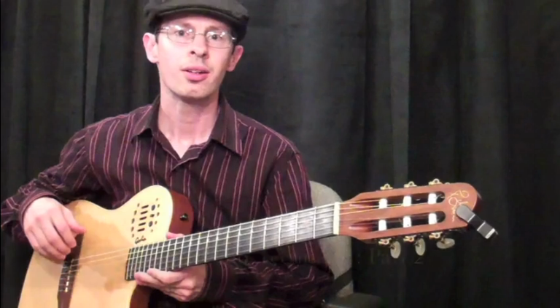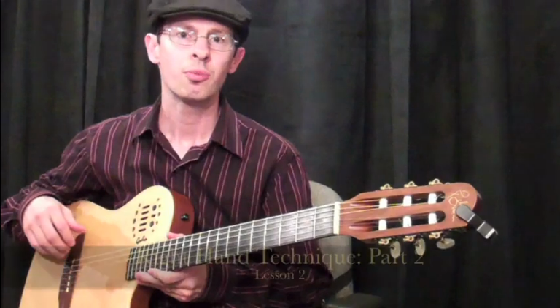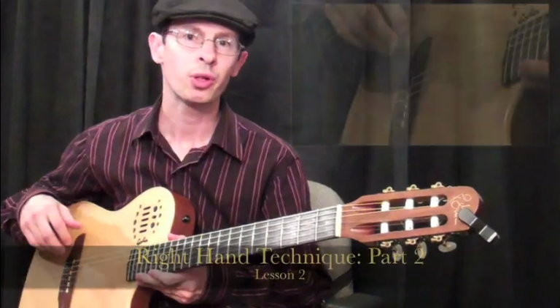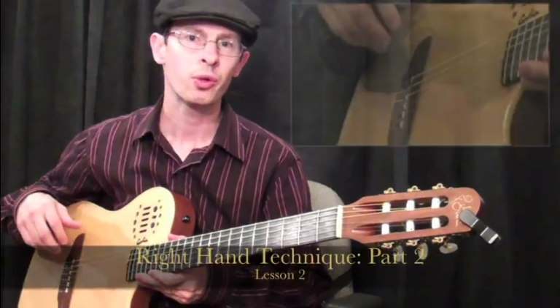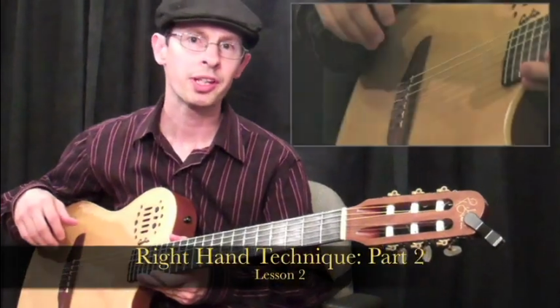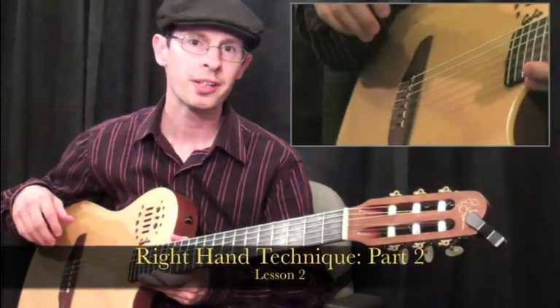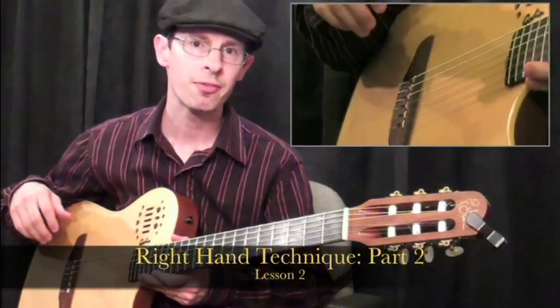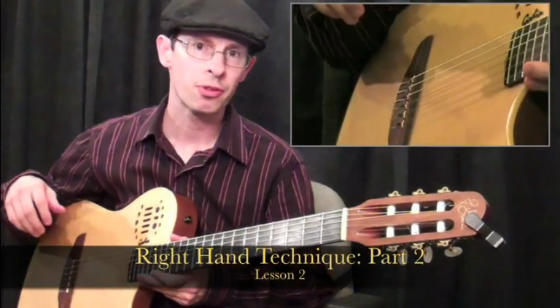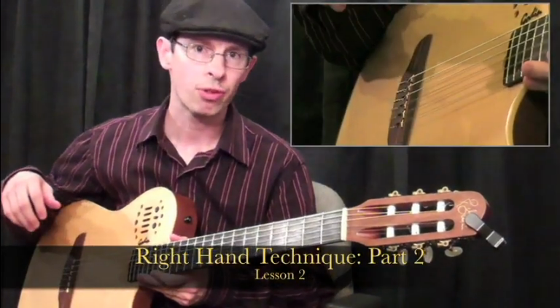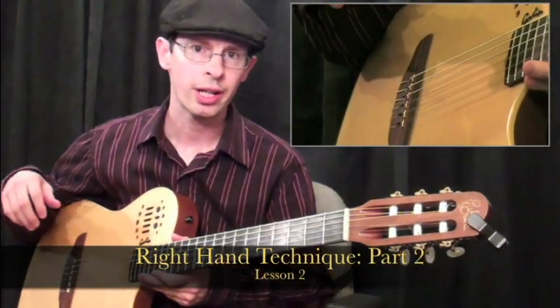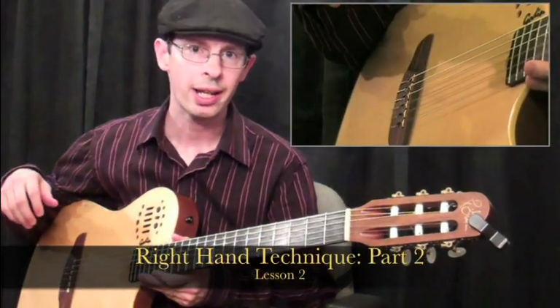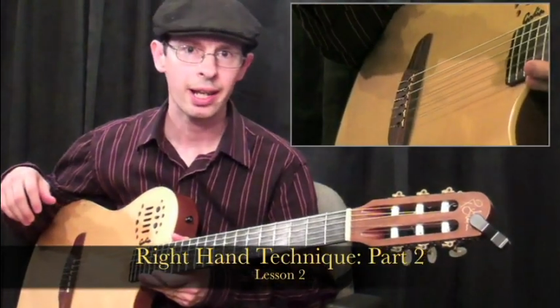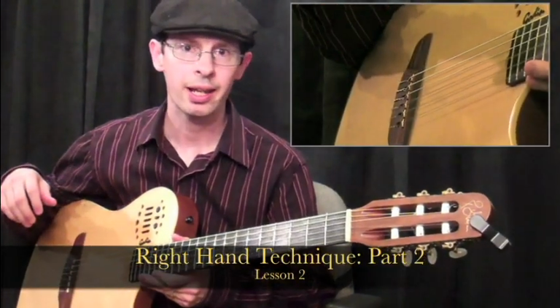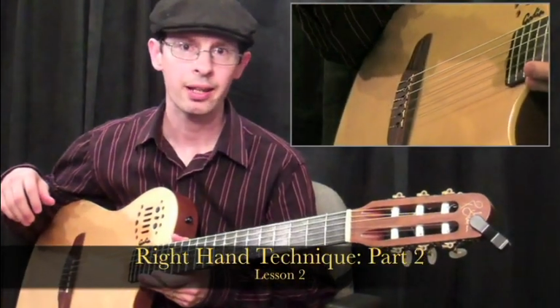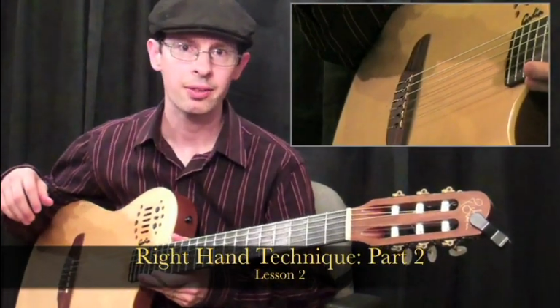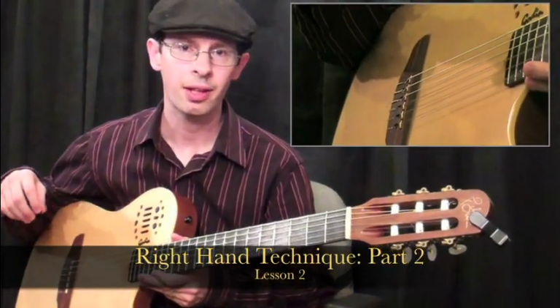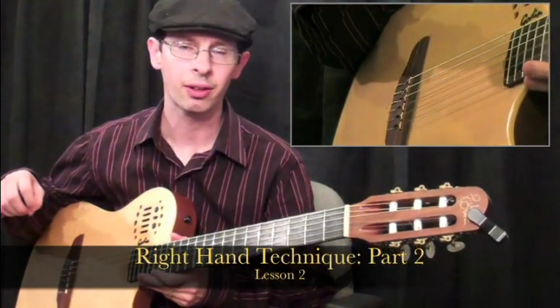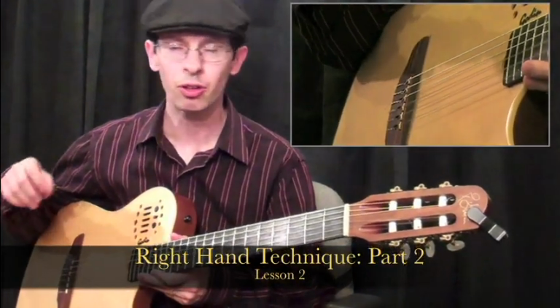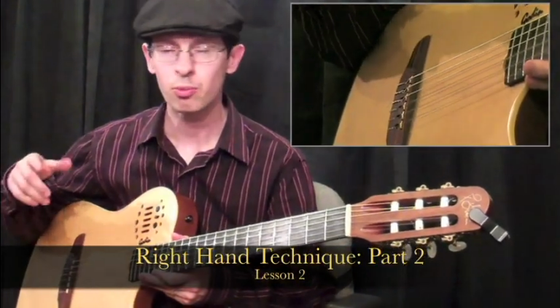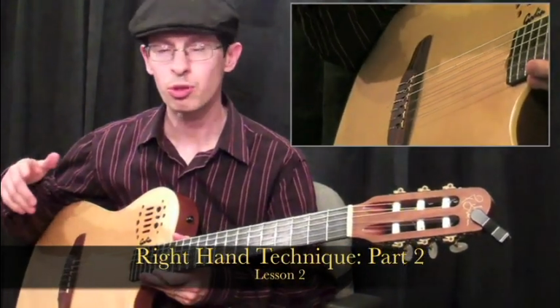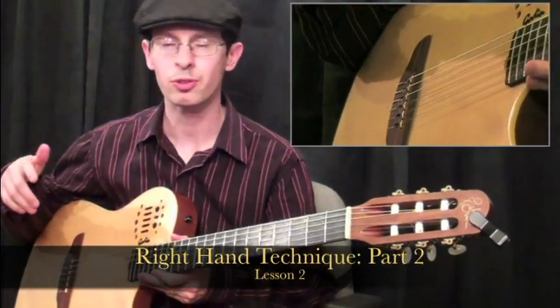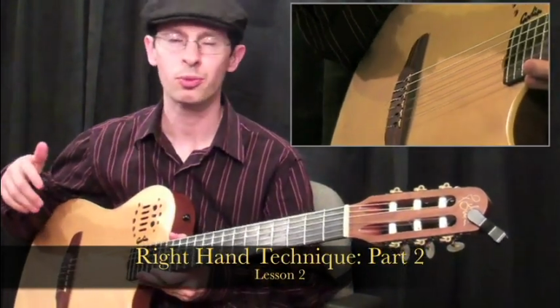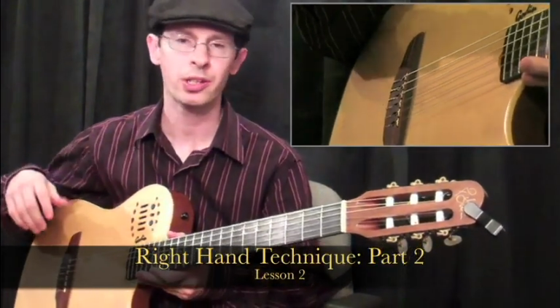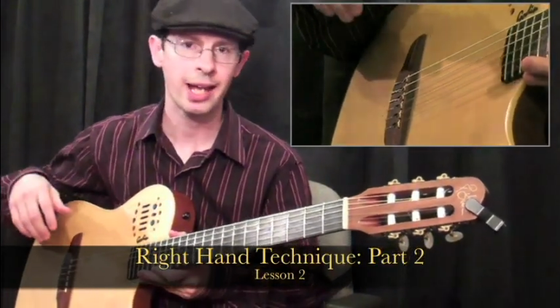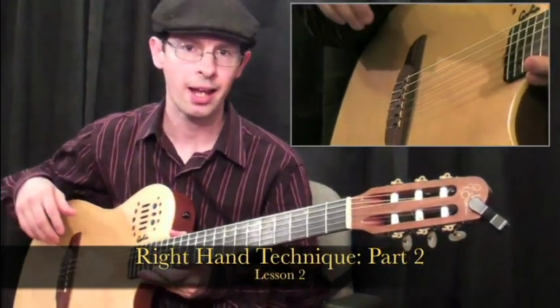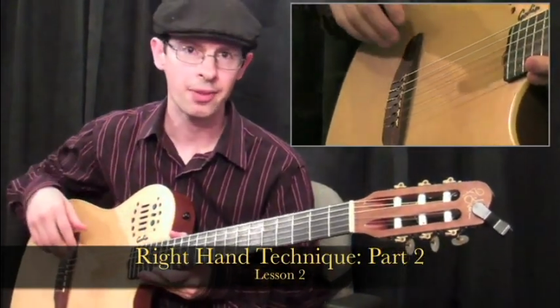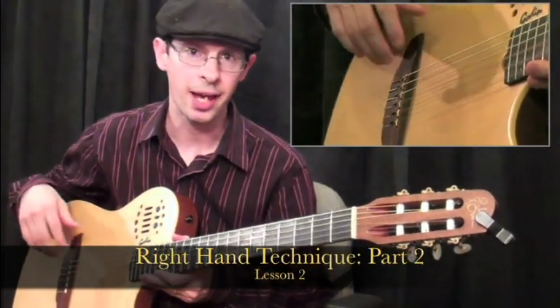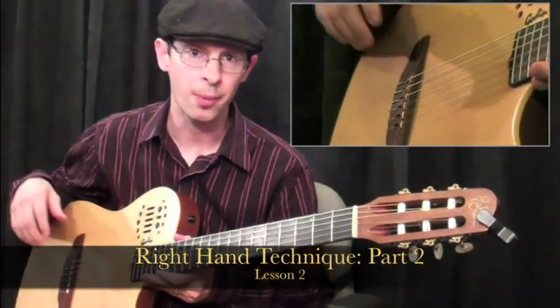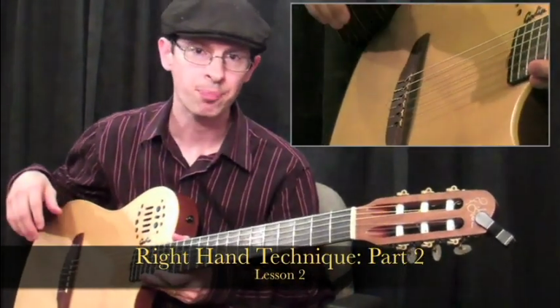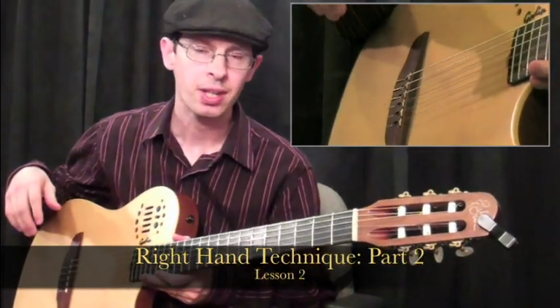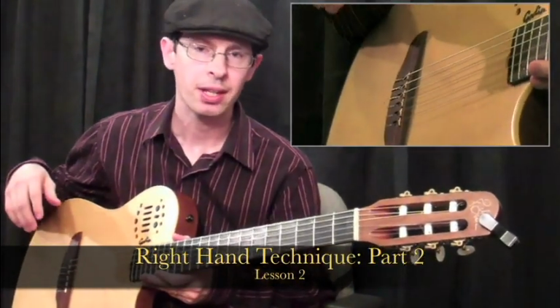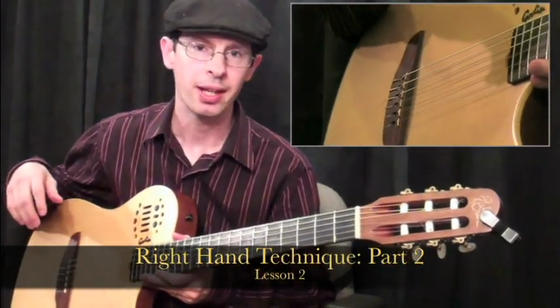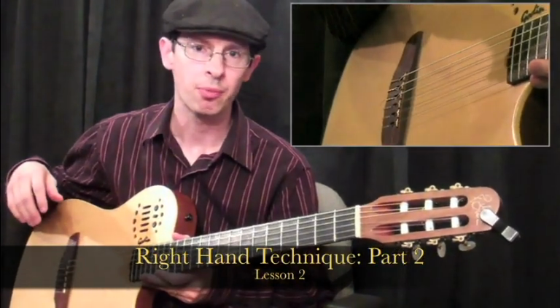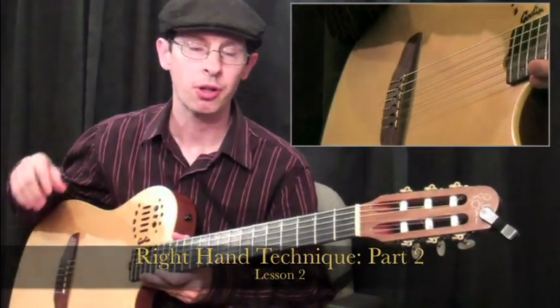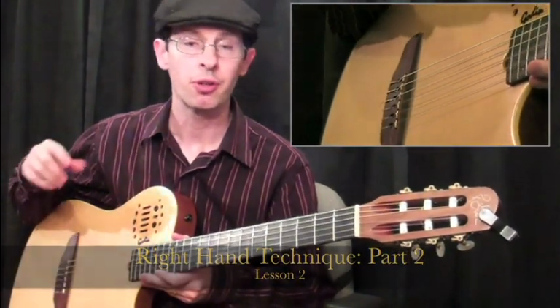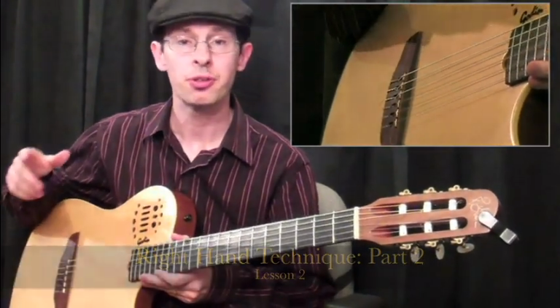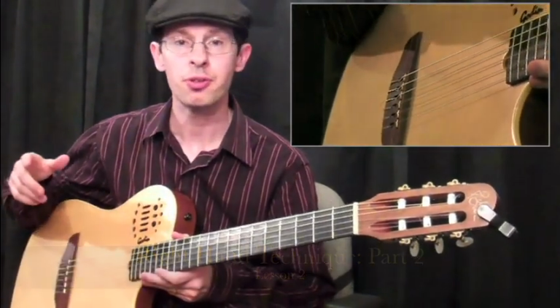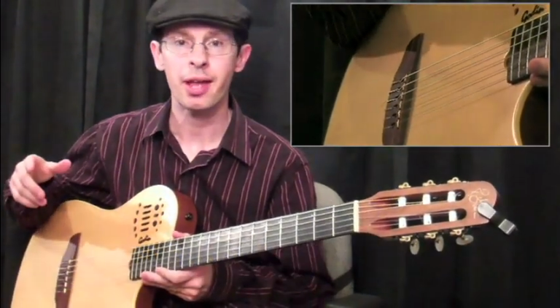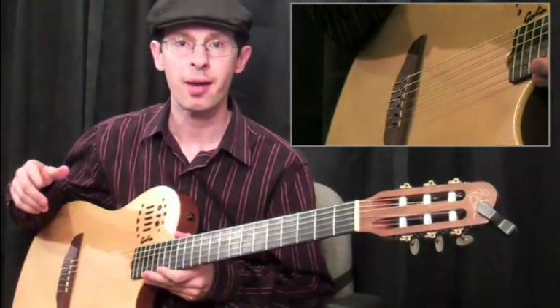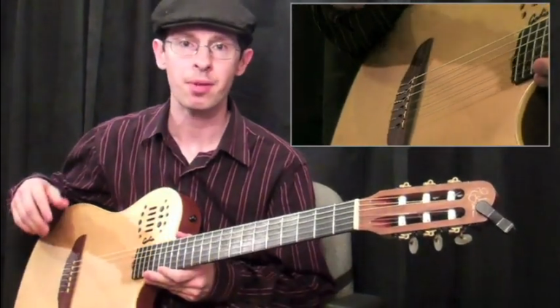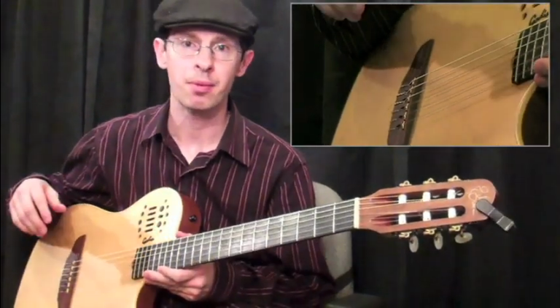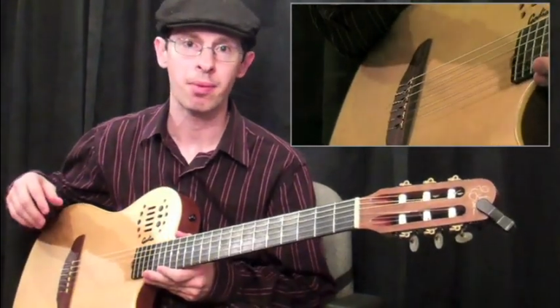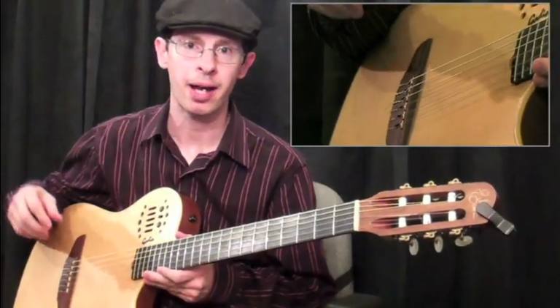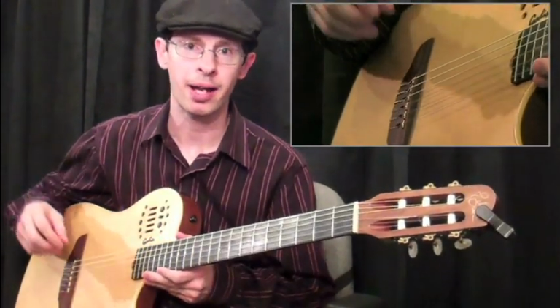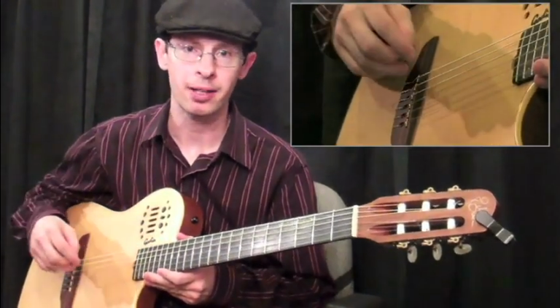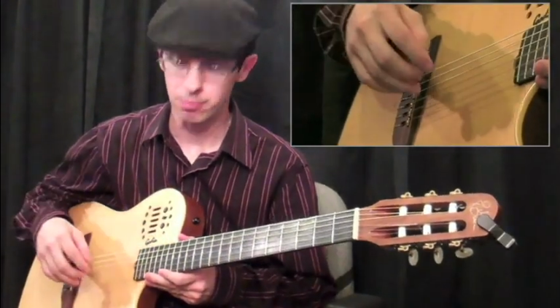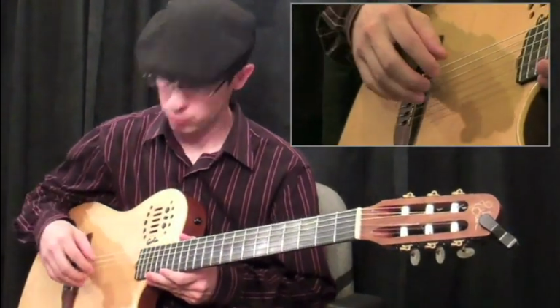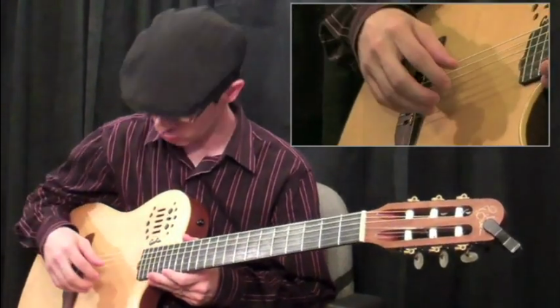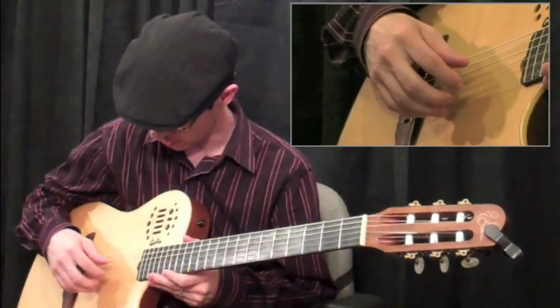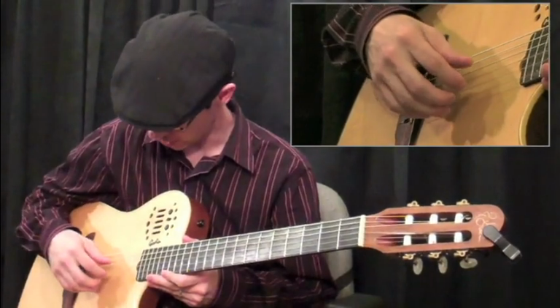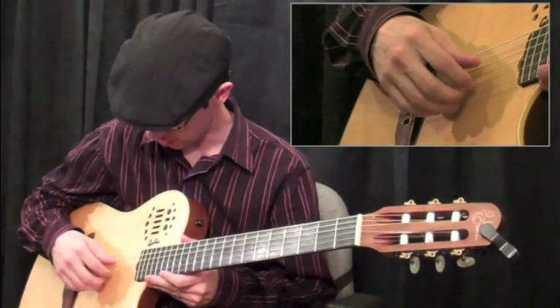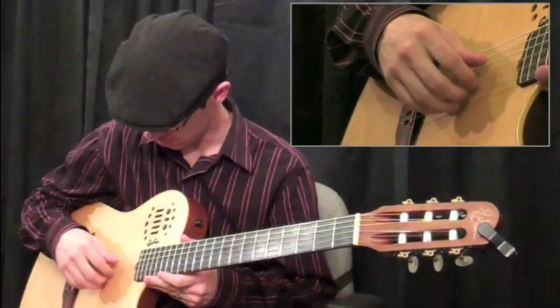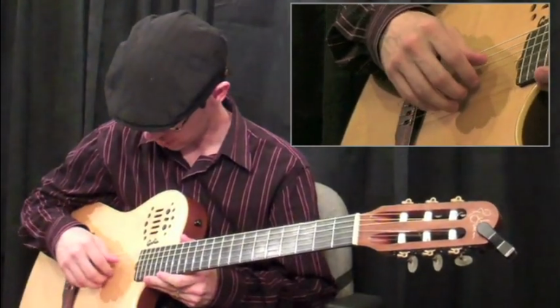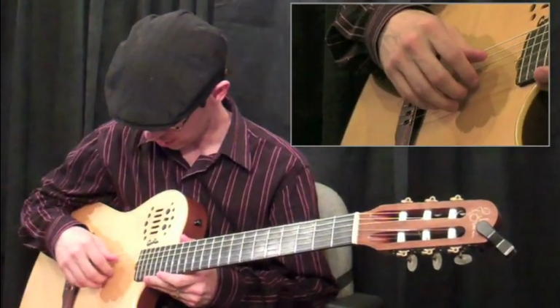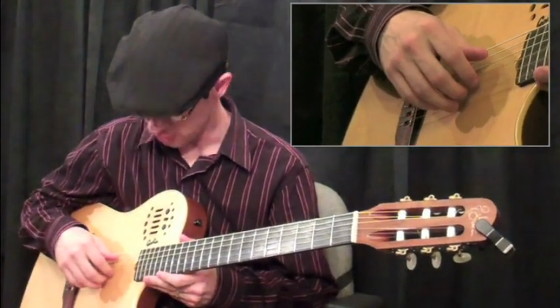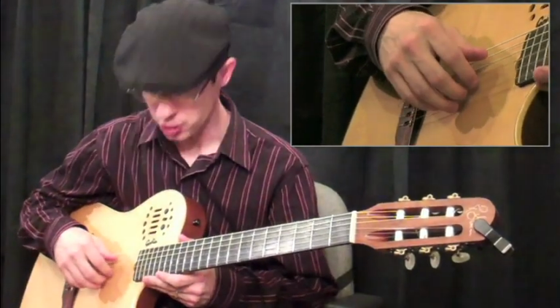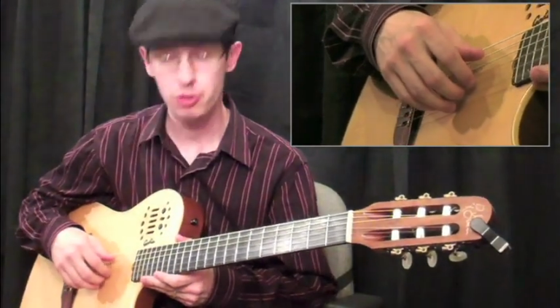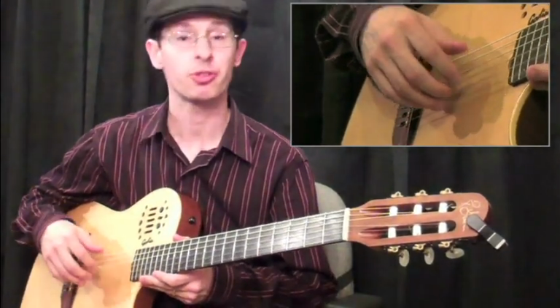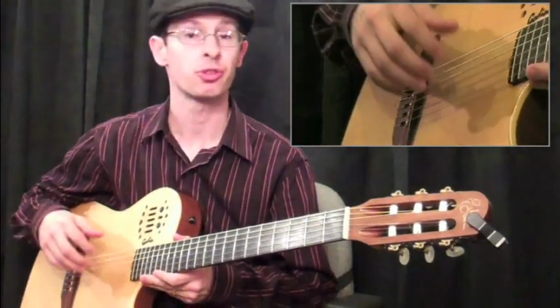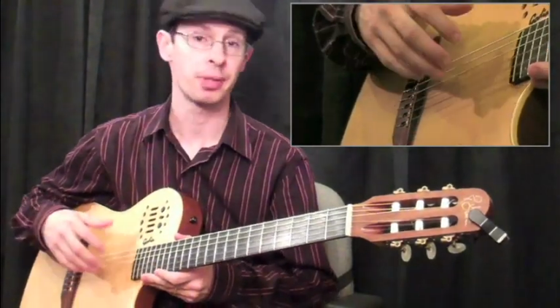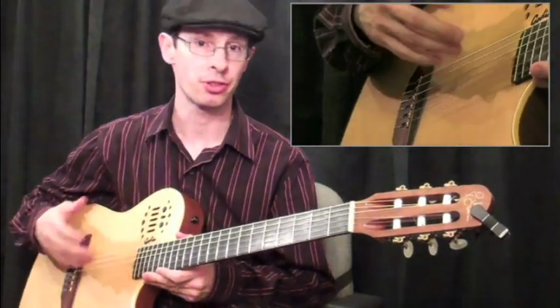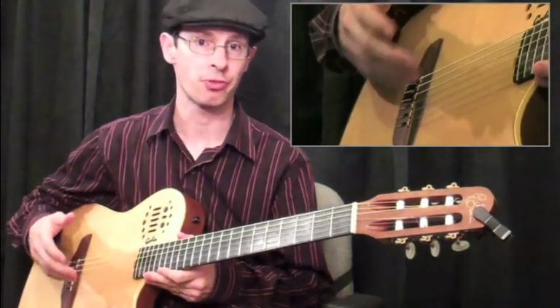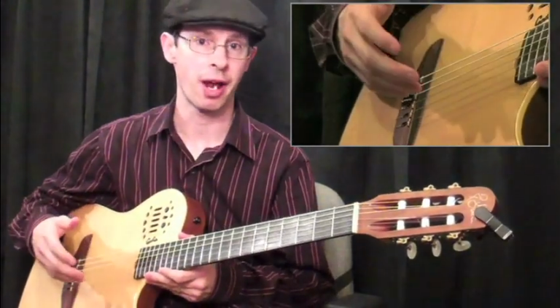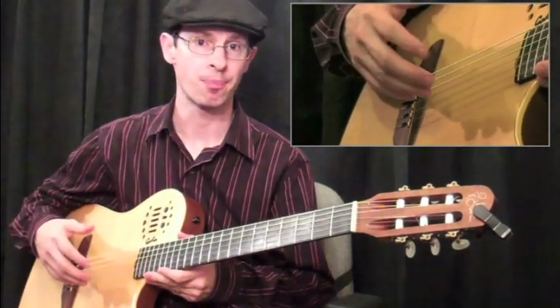We're going to give the right hand a little more of a workout now, and we're going to do that by moving the string groupings around.